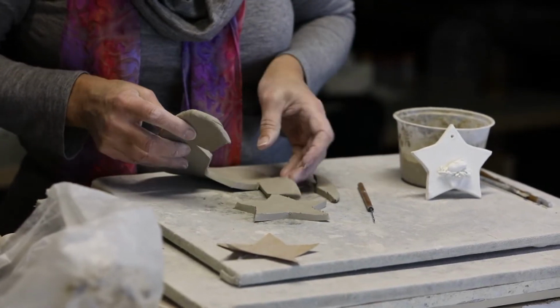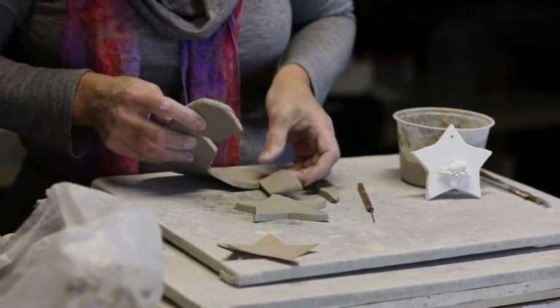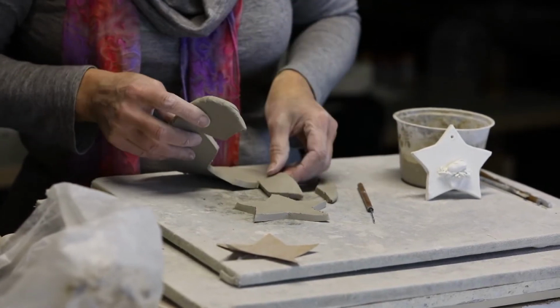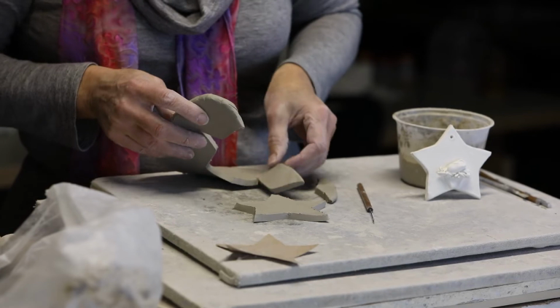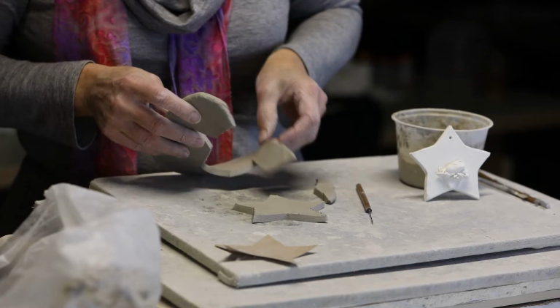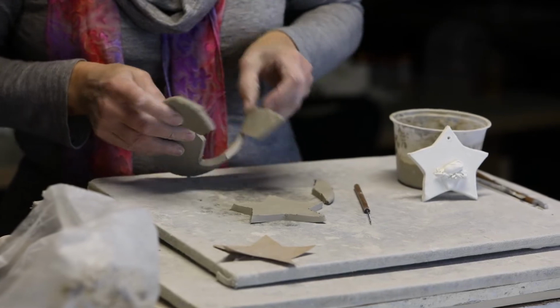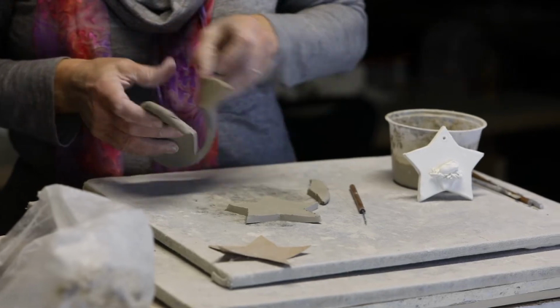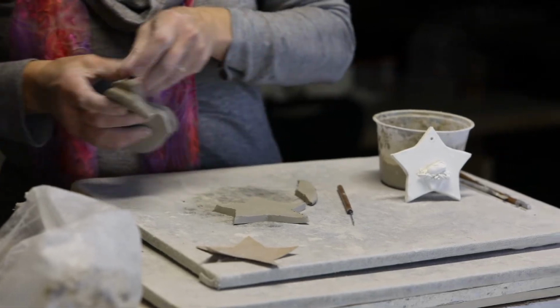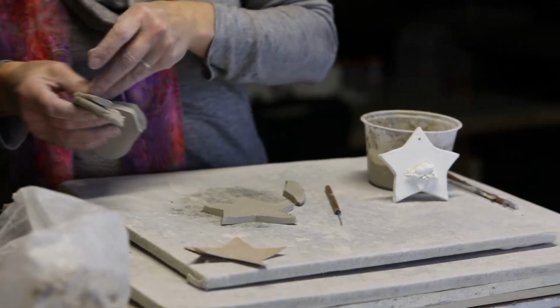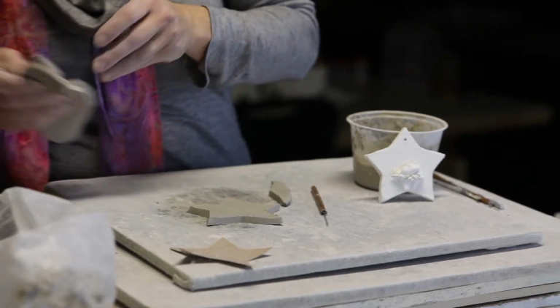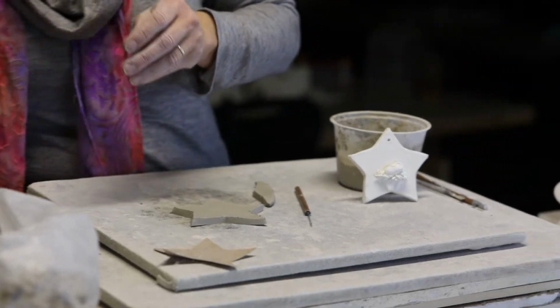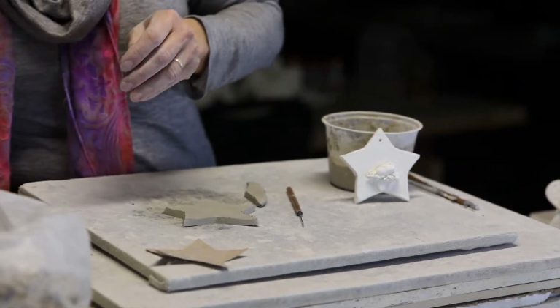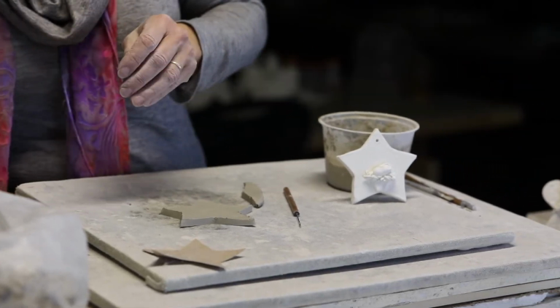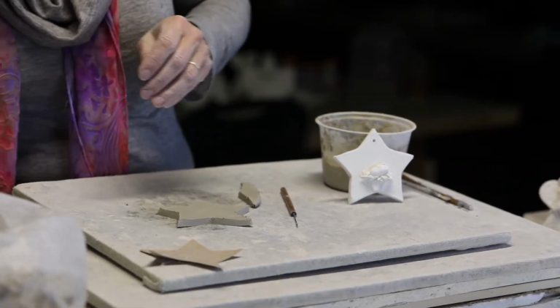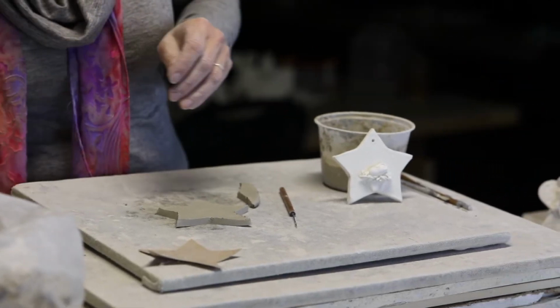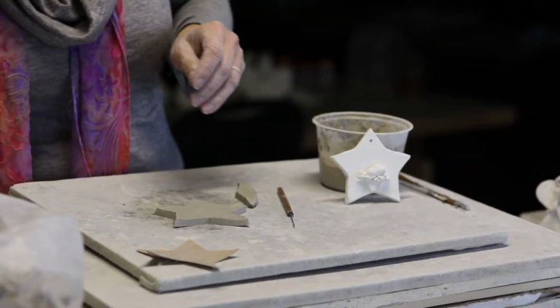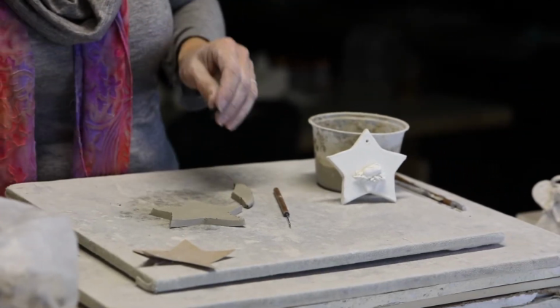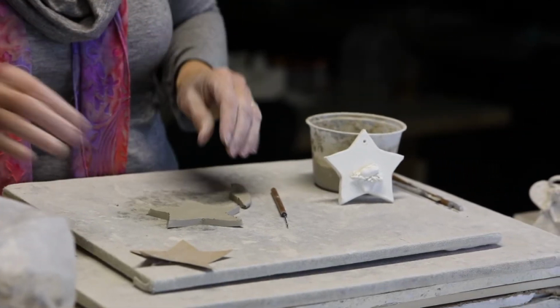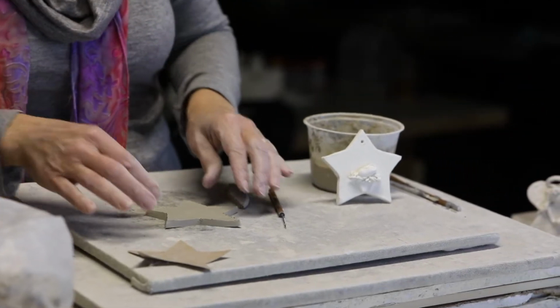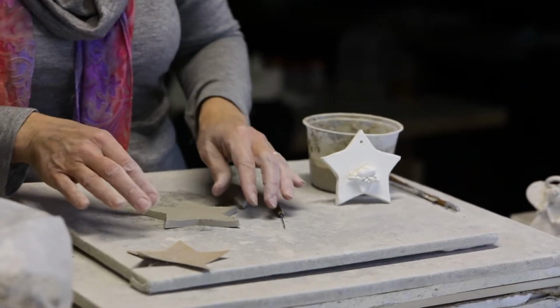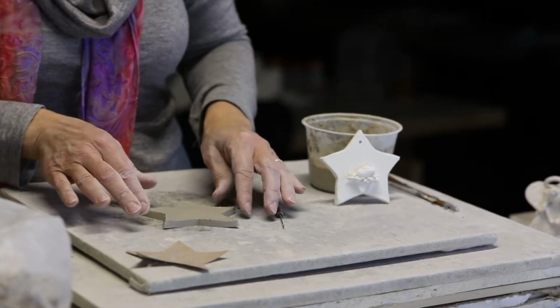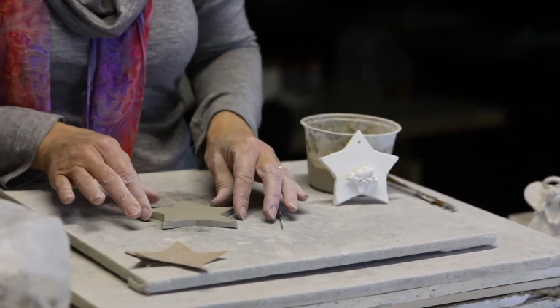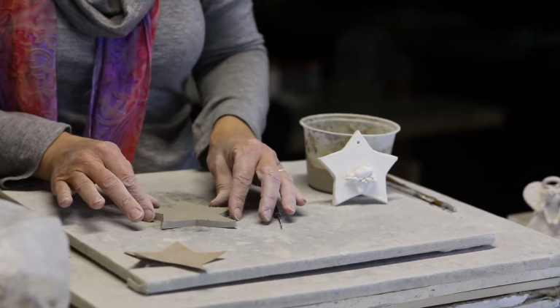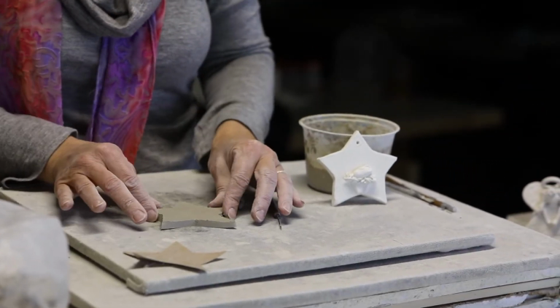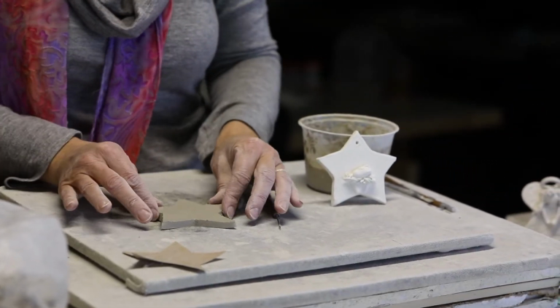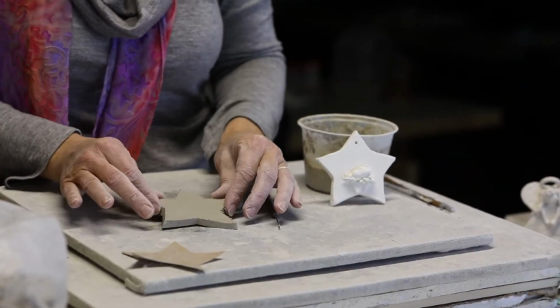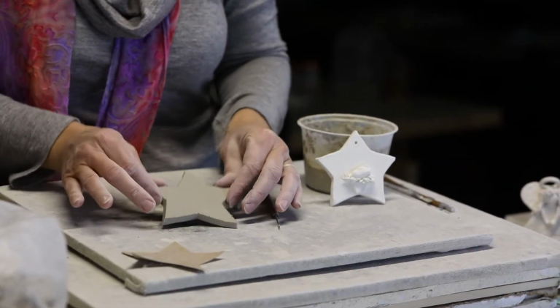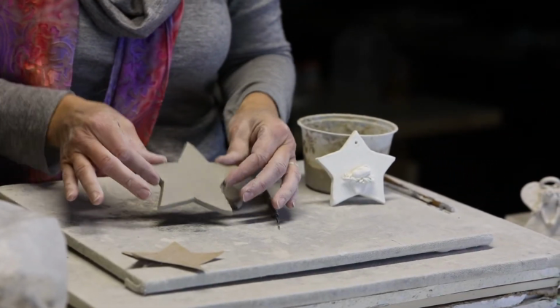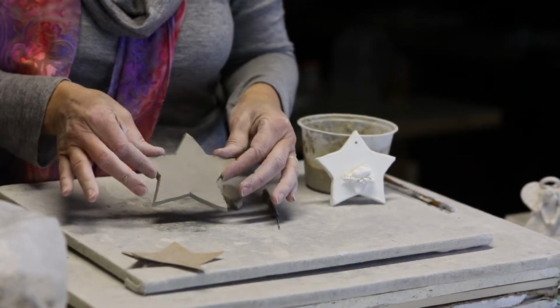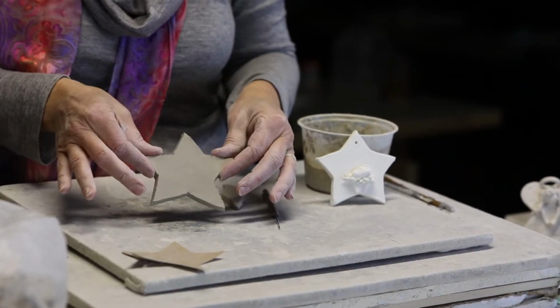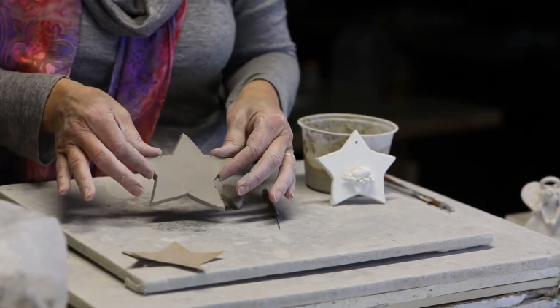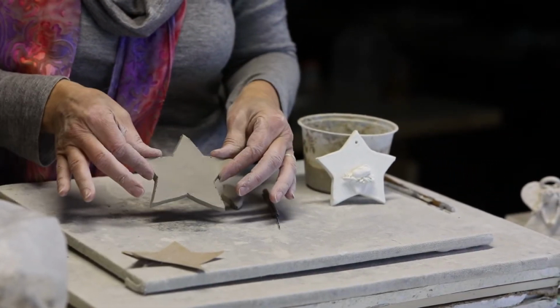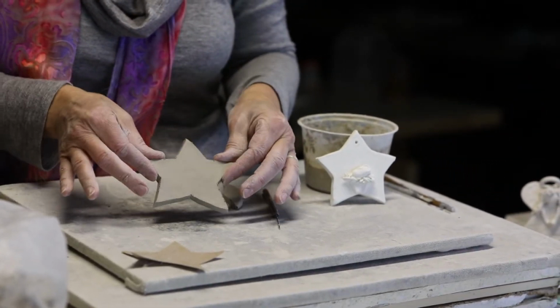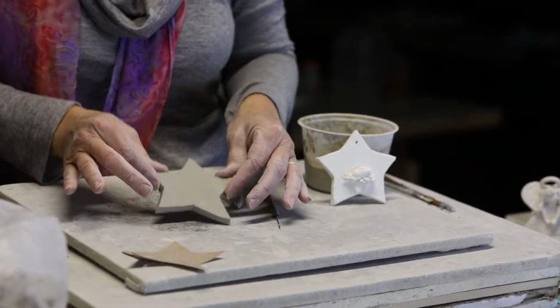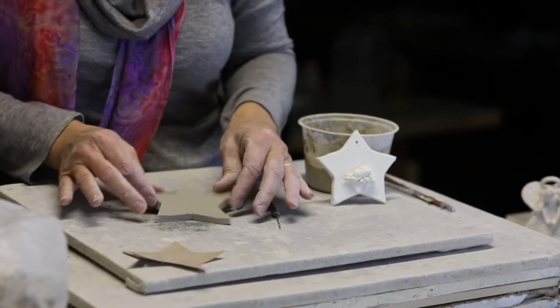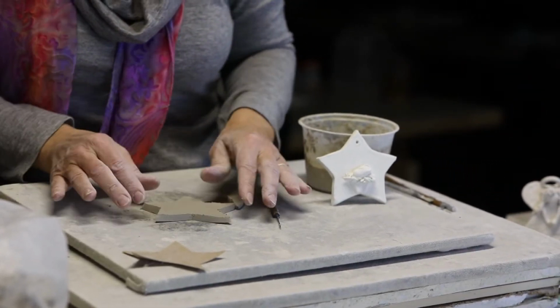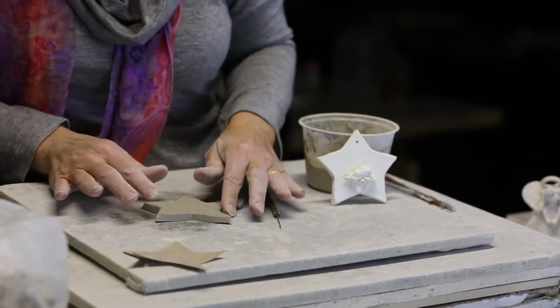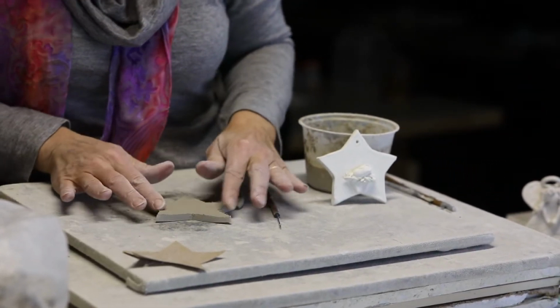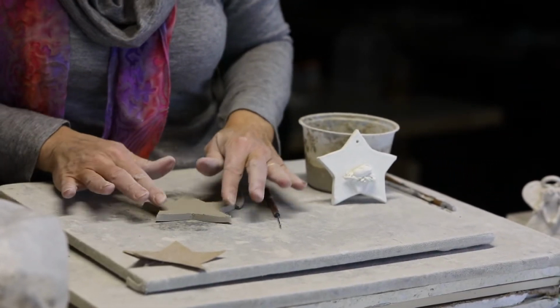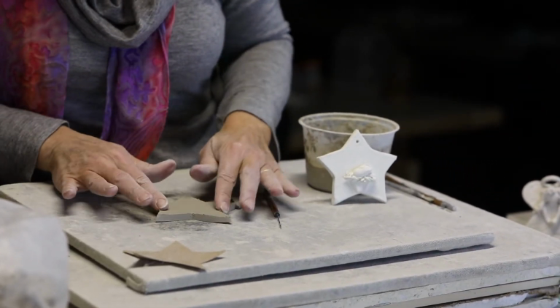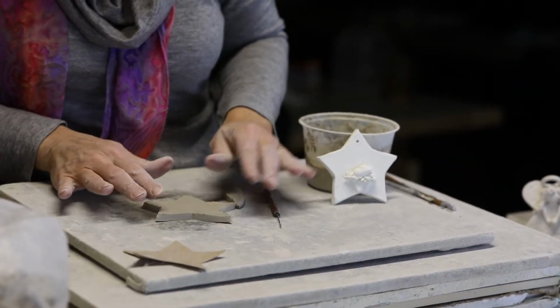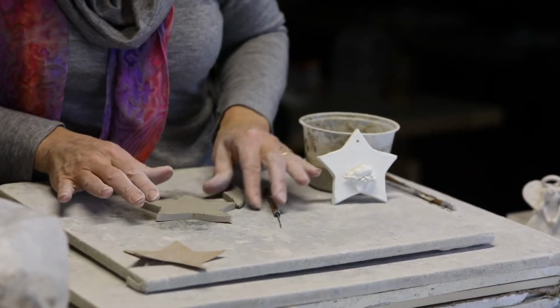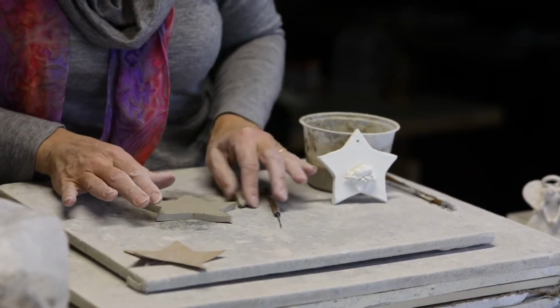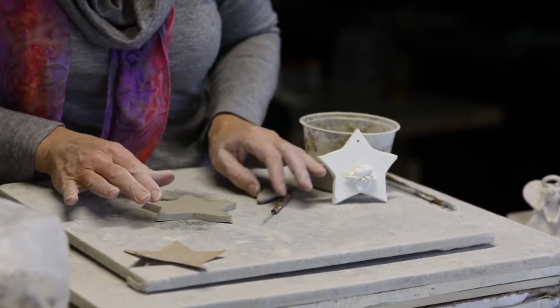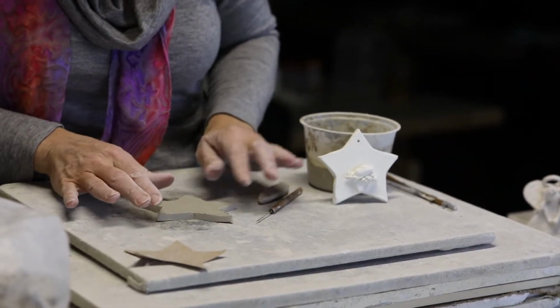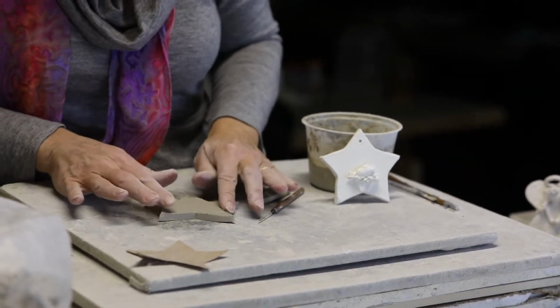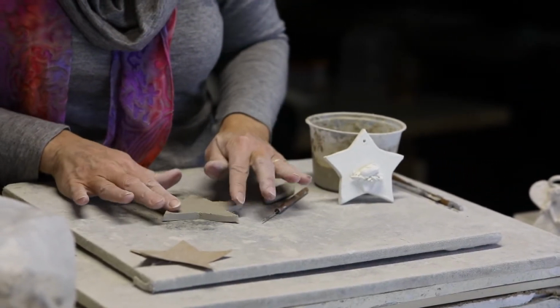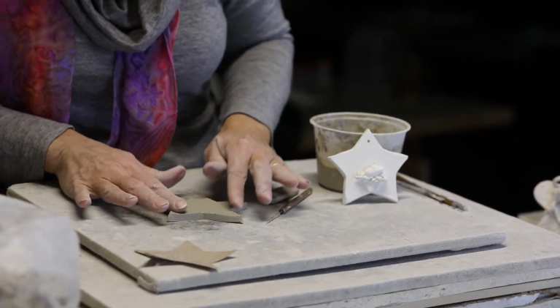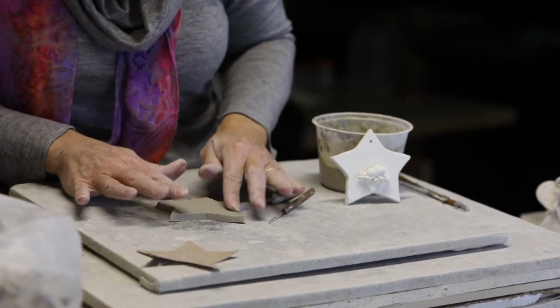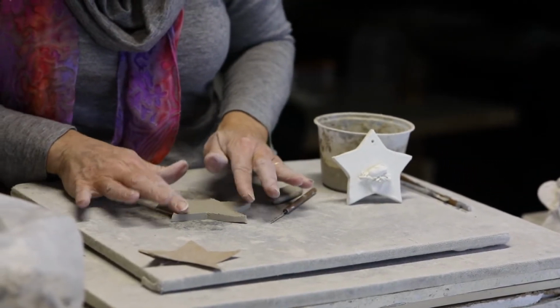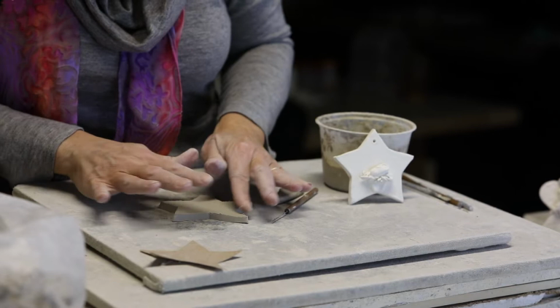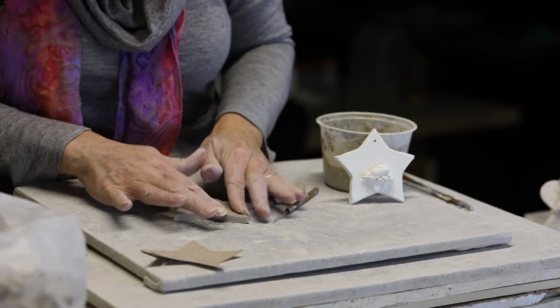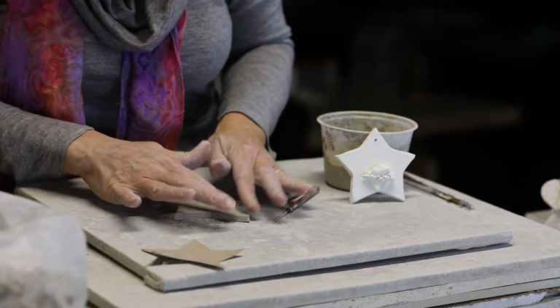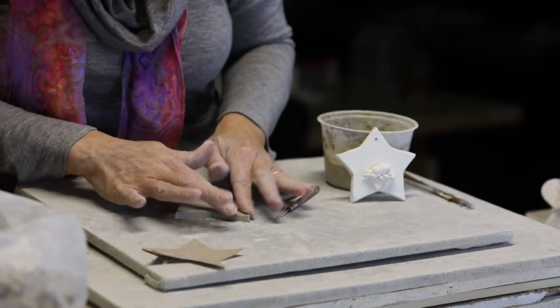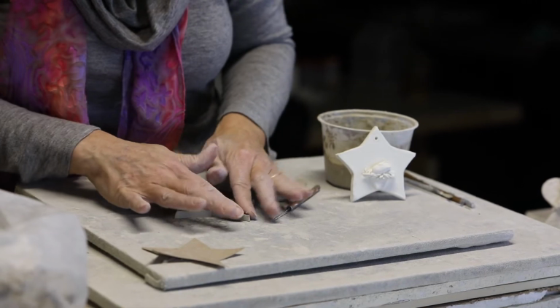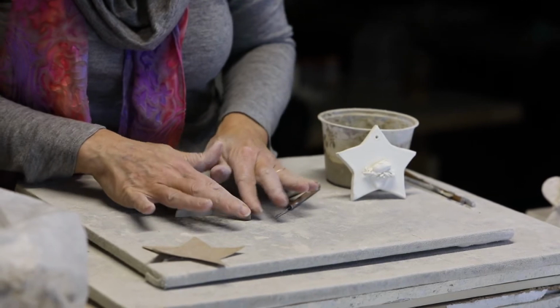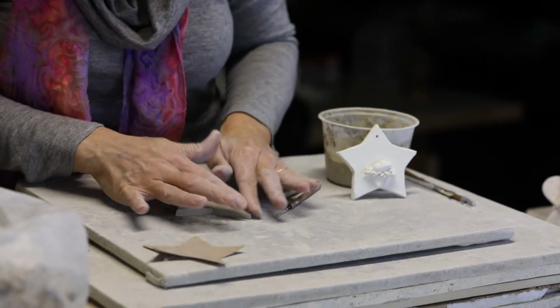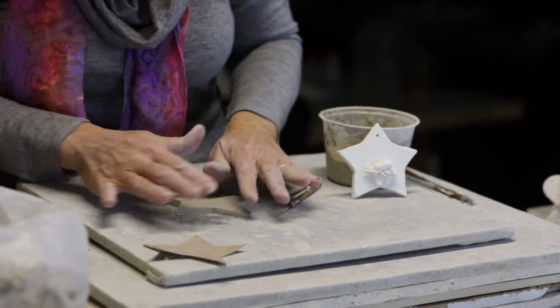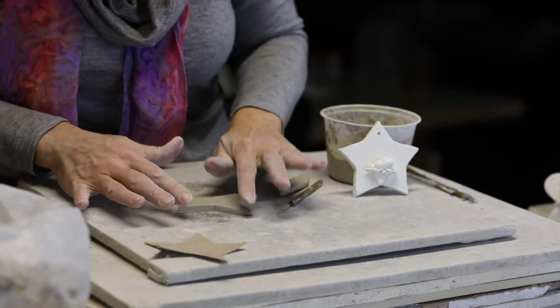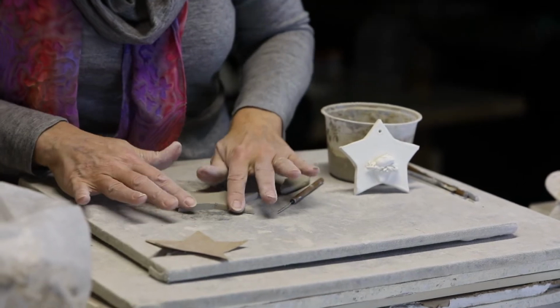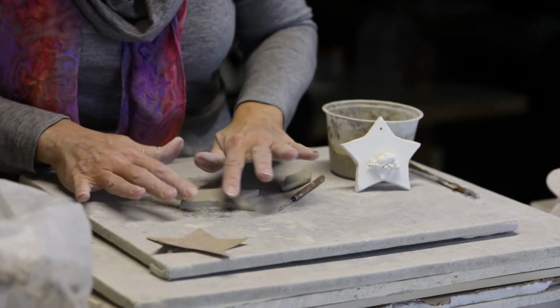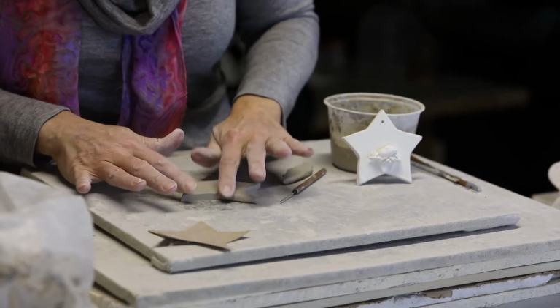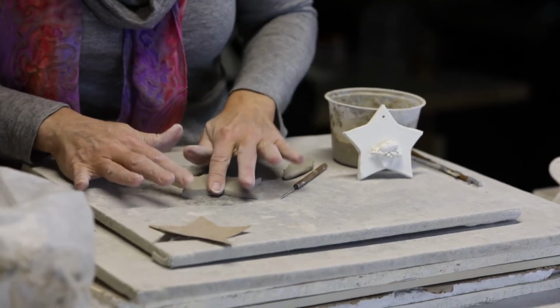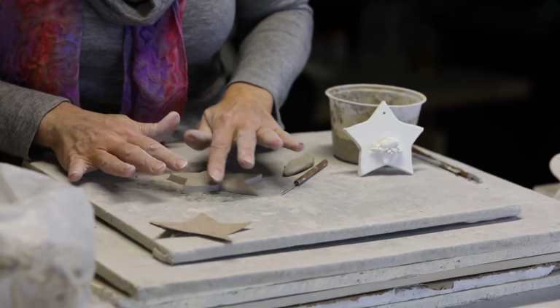I have my star cut out. I'm going to pack down all the edges so they're not sharp.